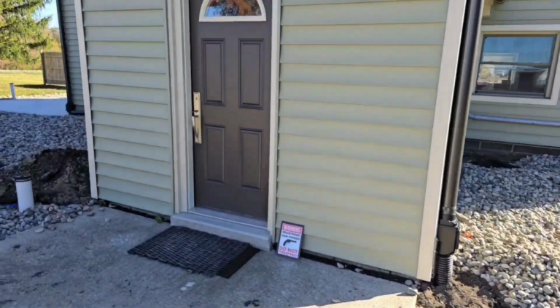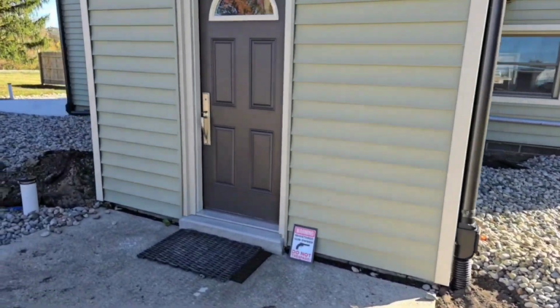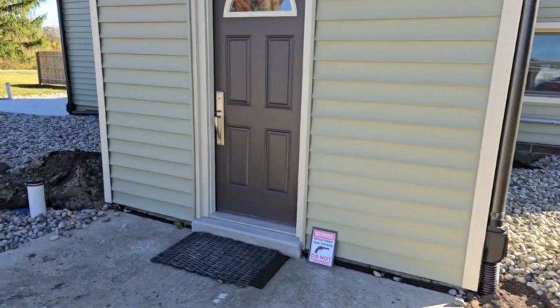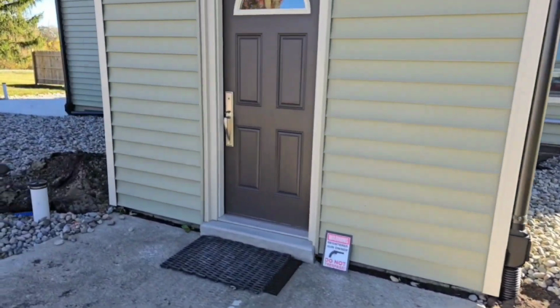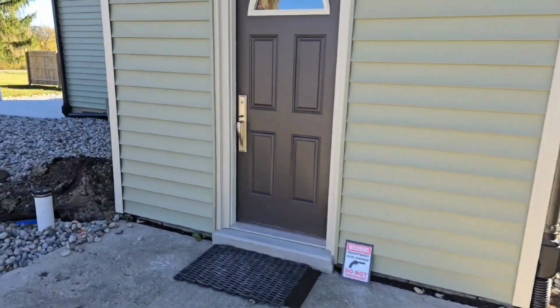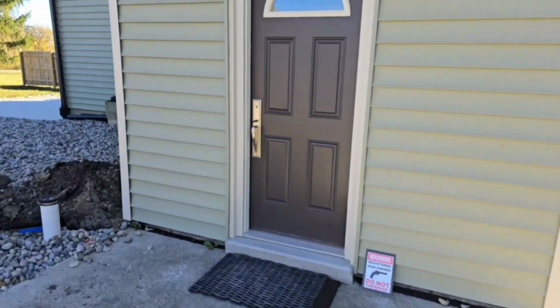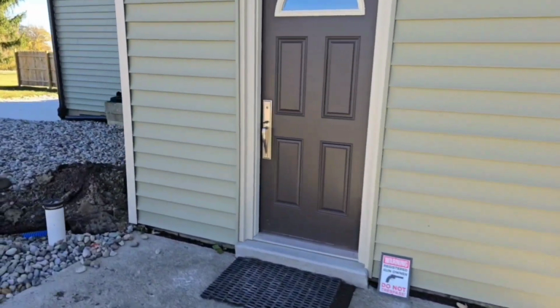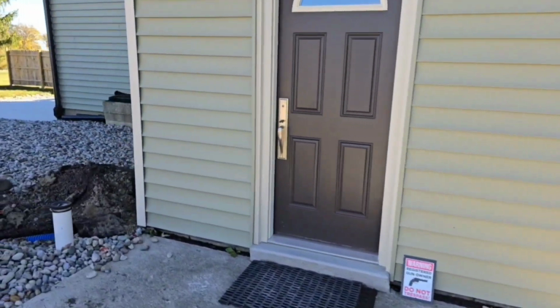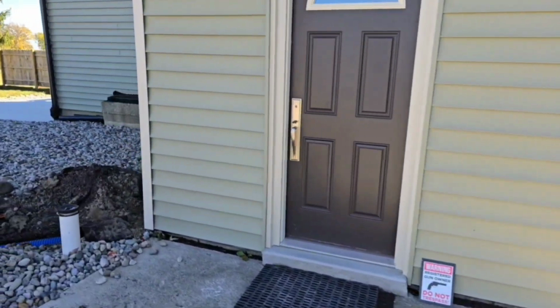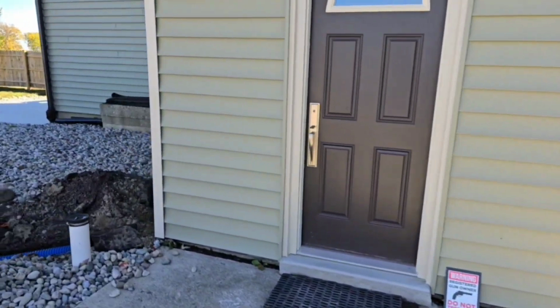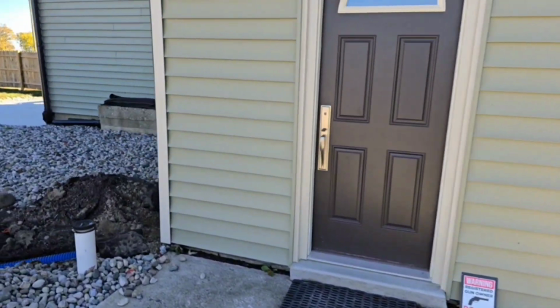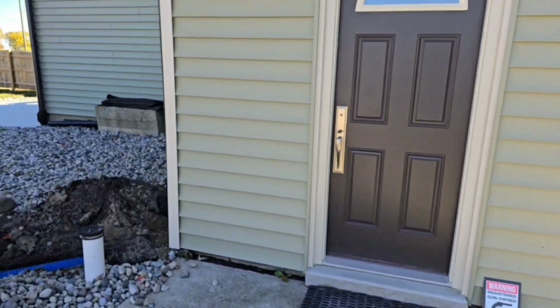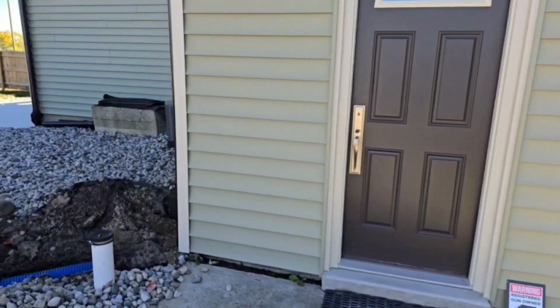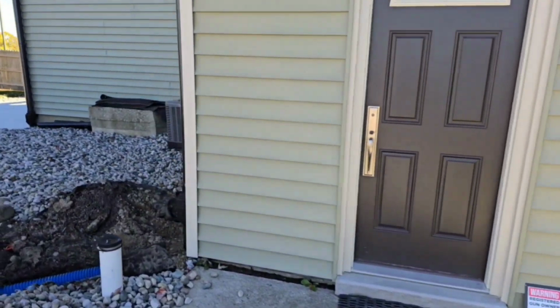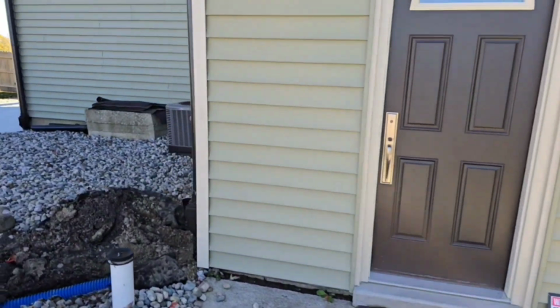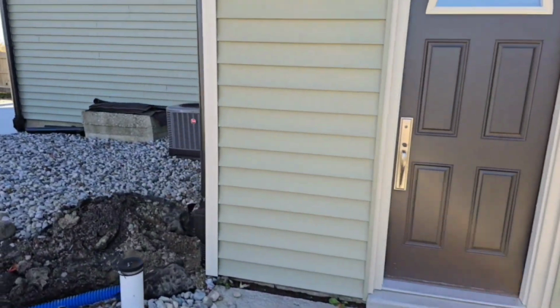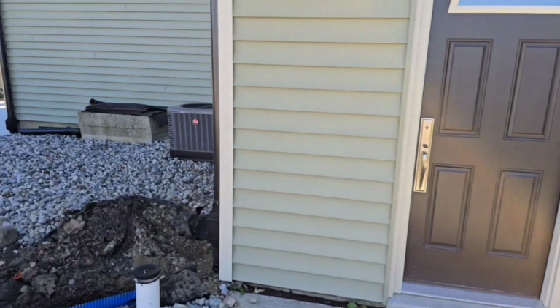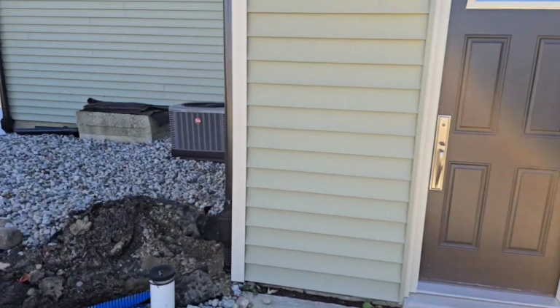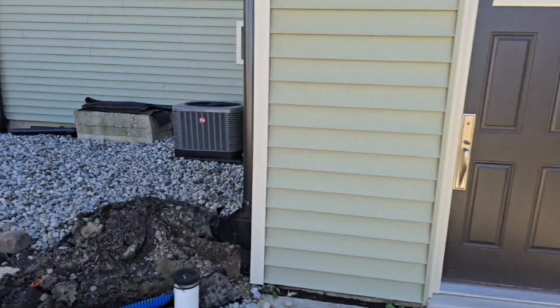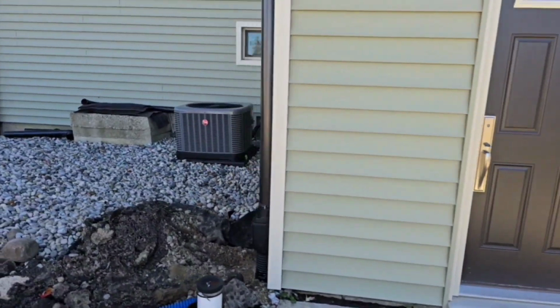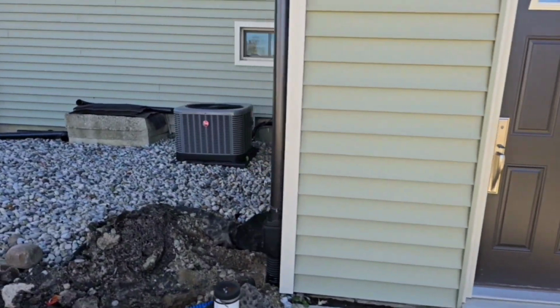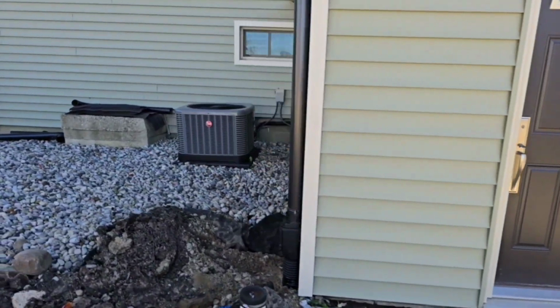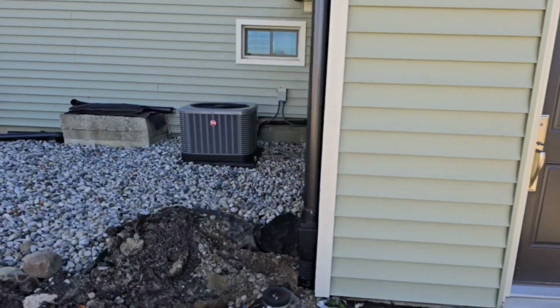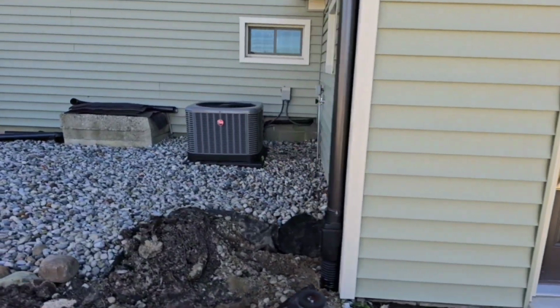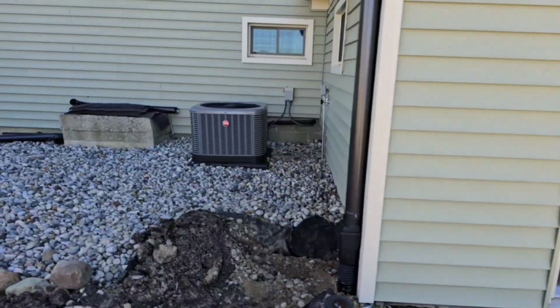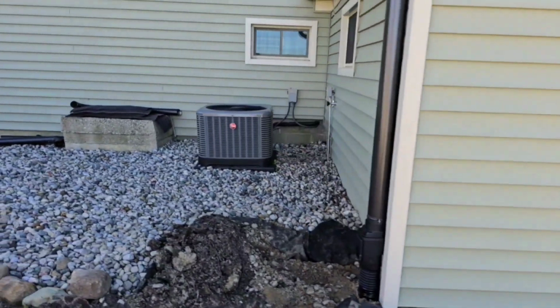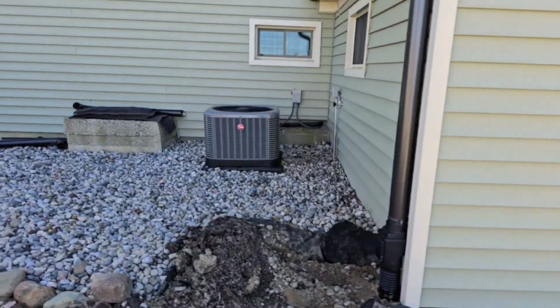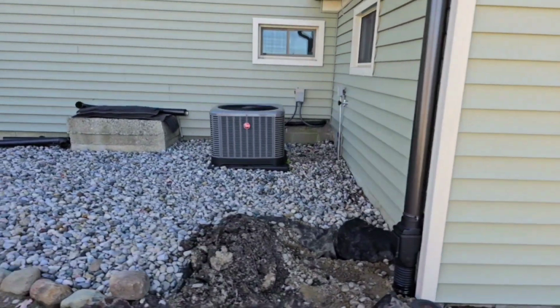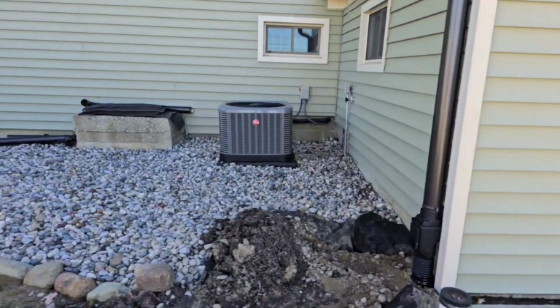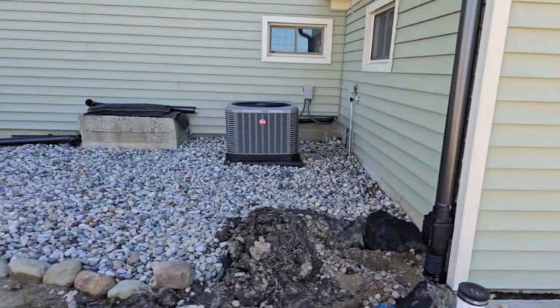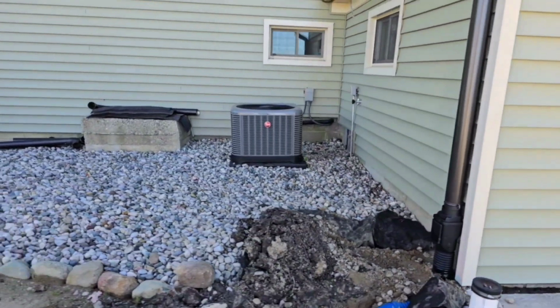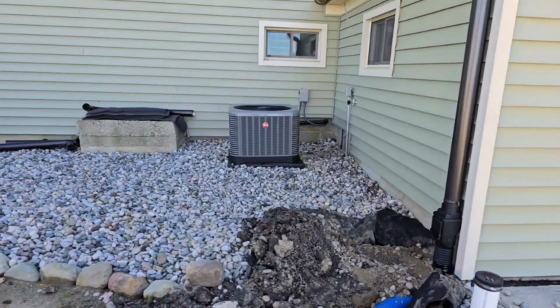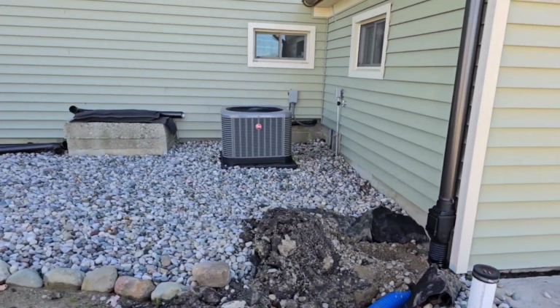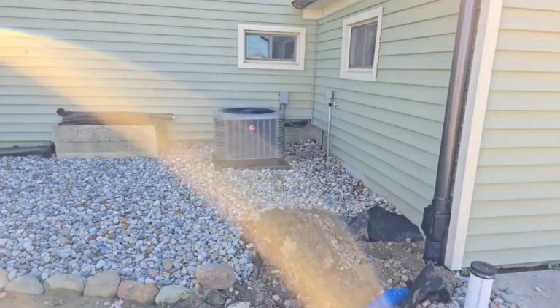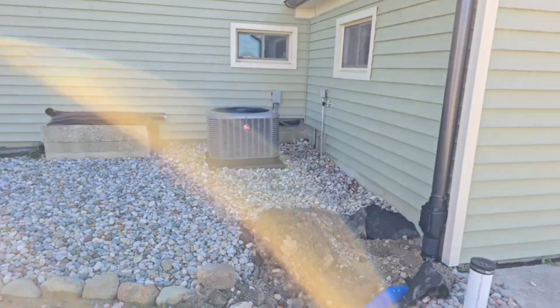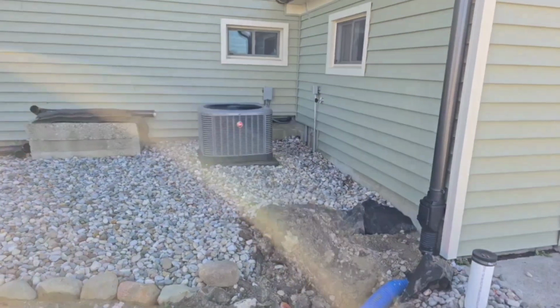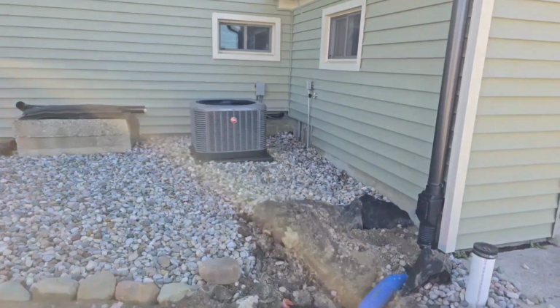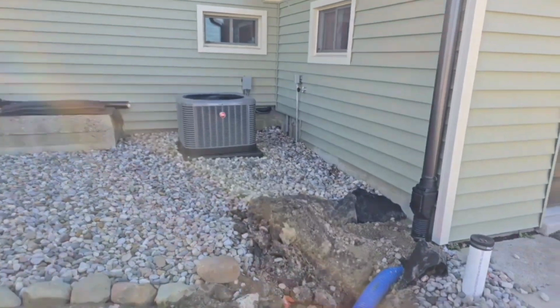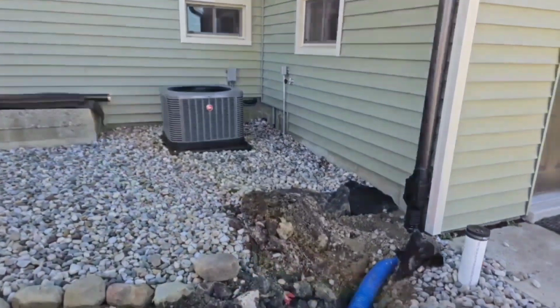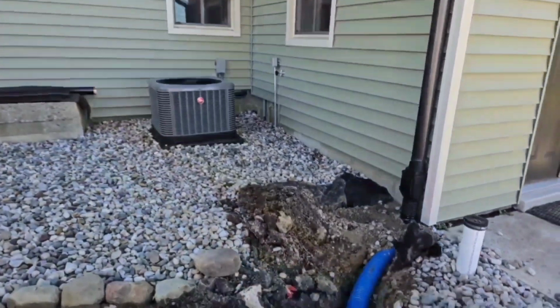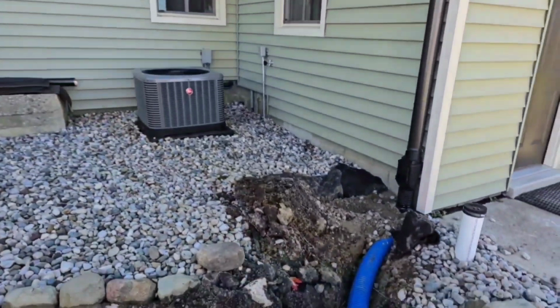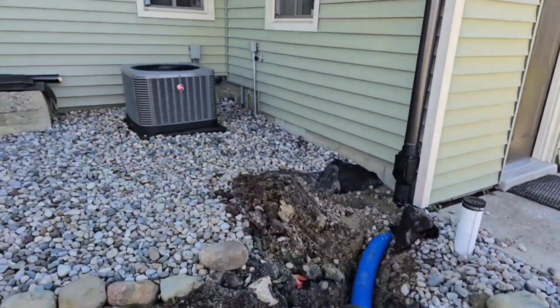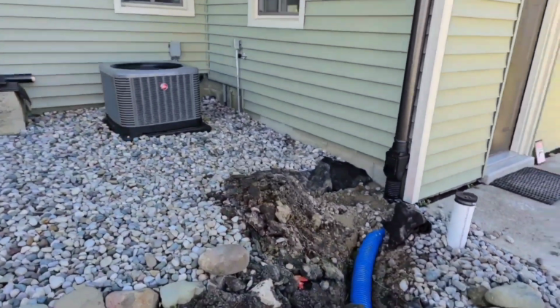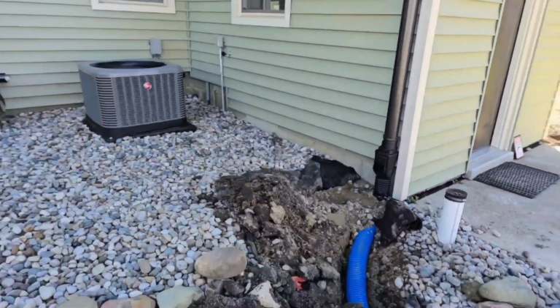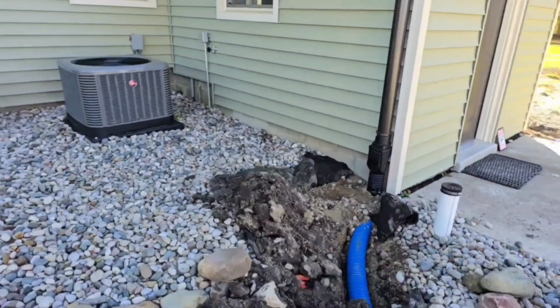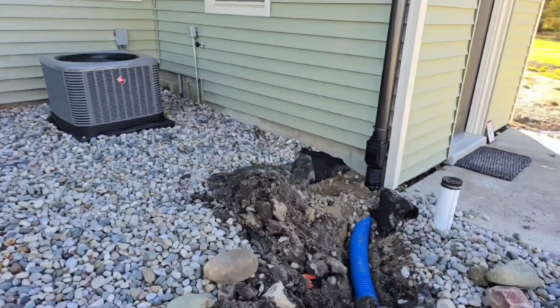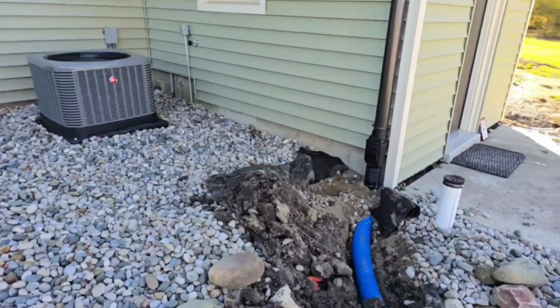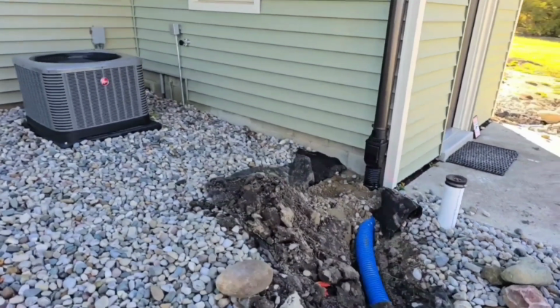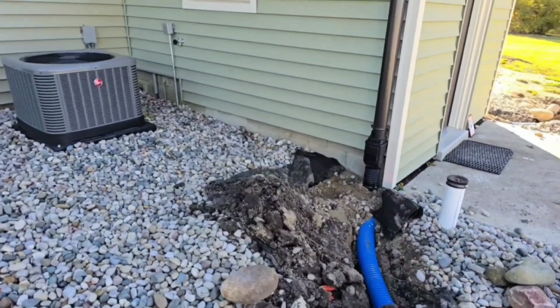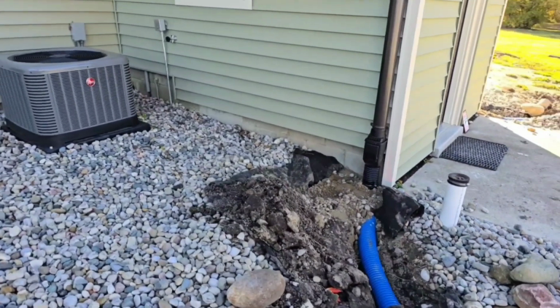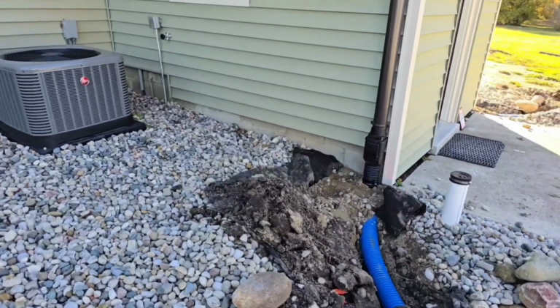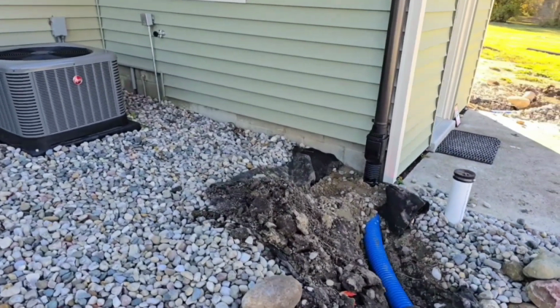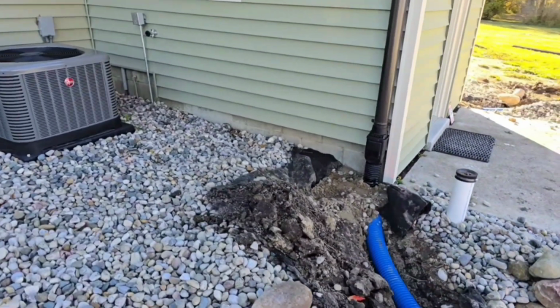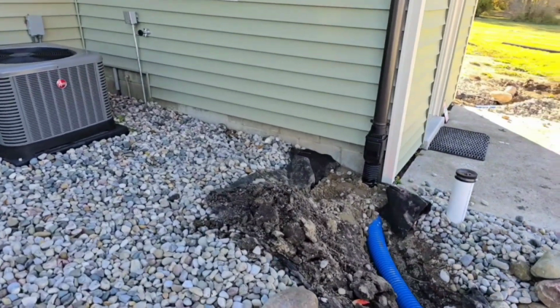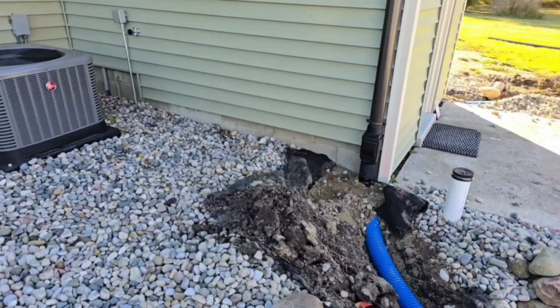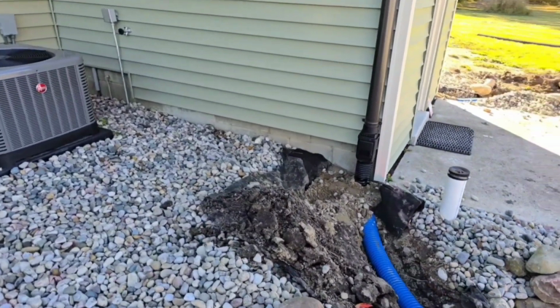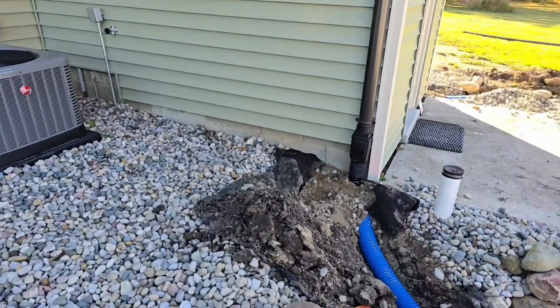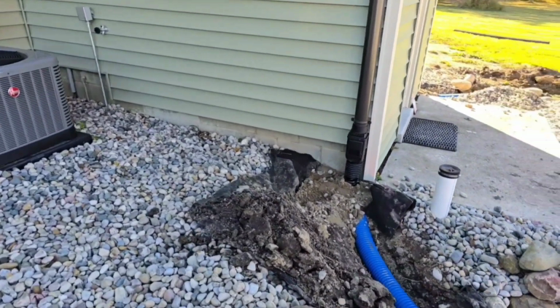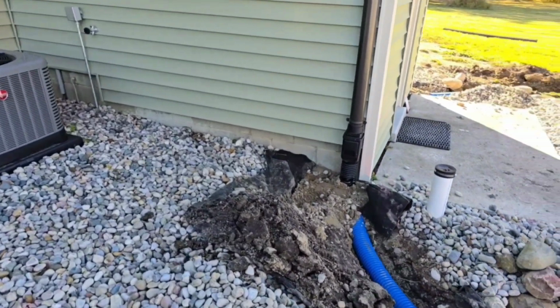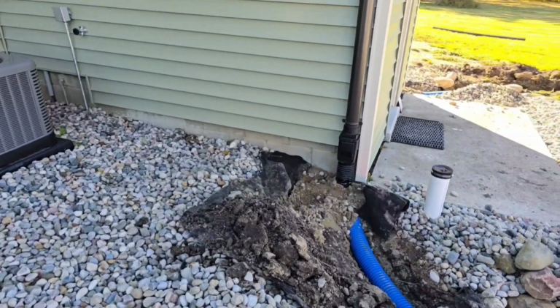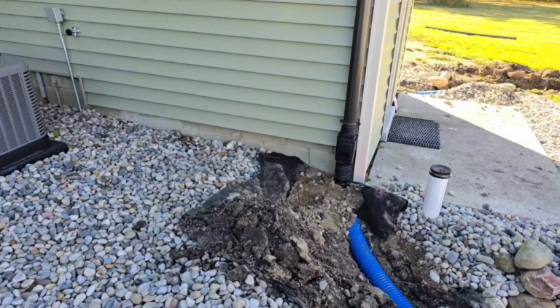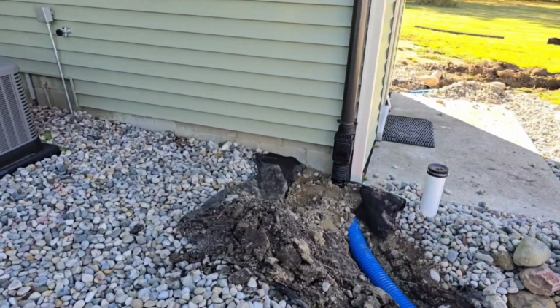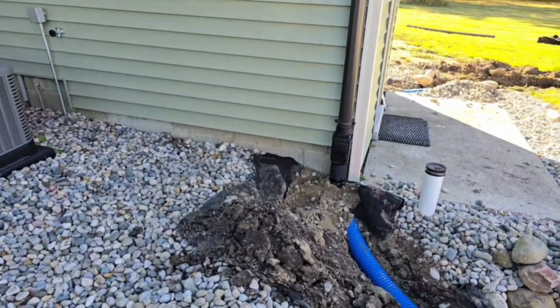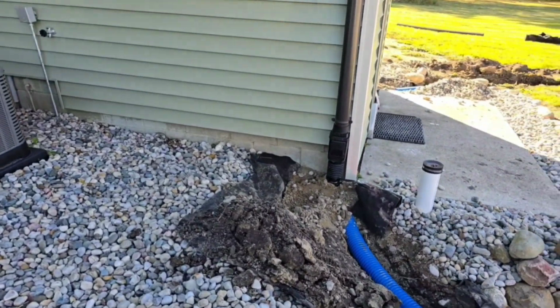These are downspouts to a dry well. I'm going to show you how to do a downspout system to a dry well the right way.